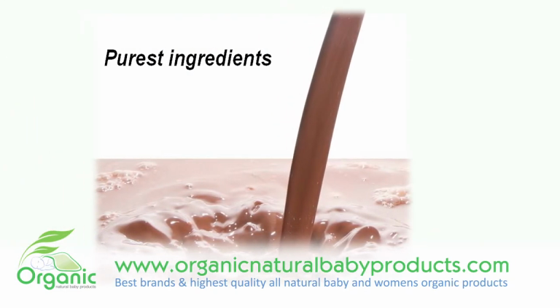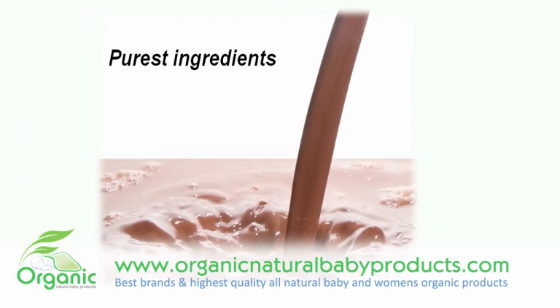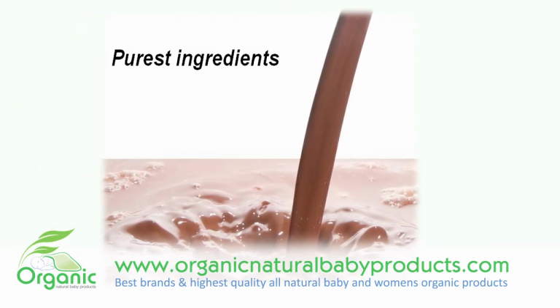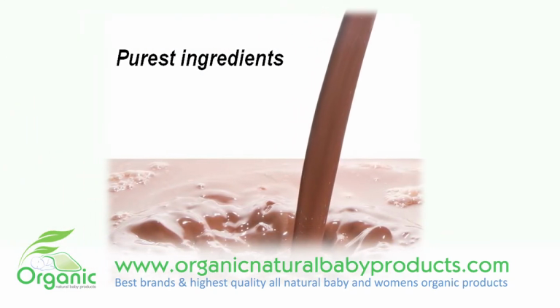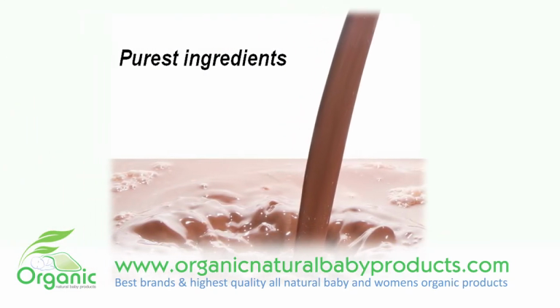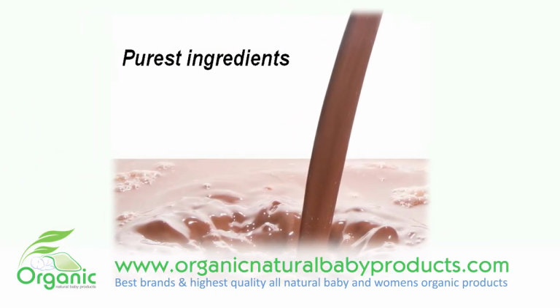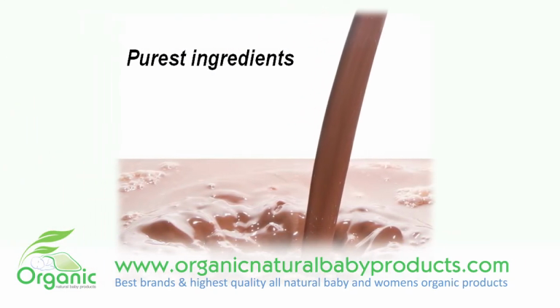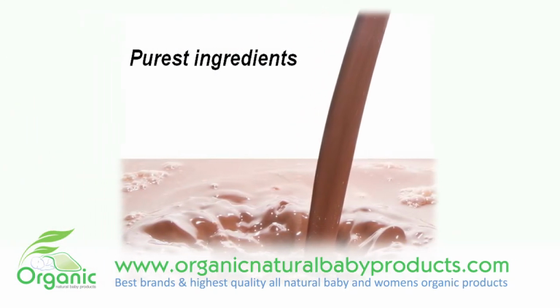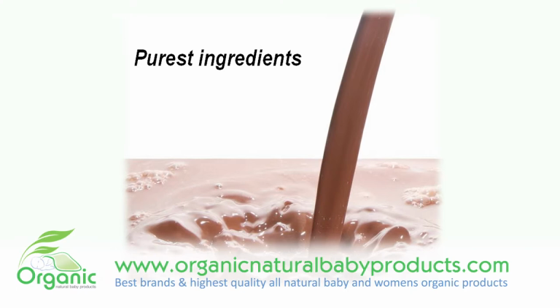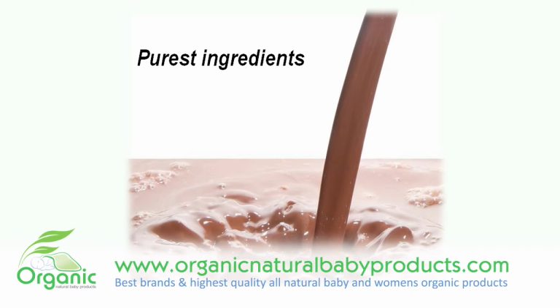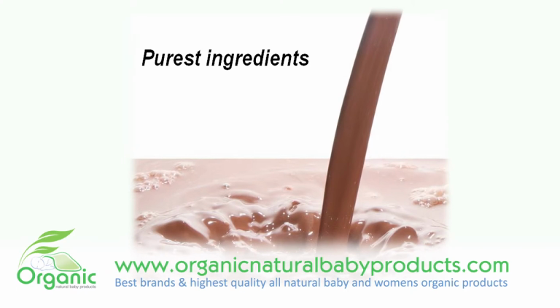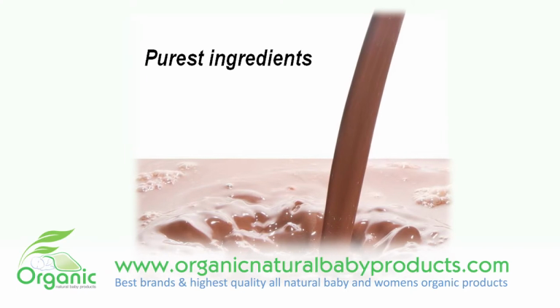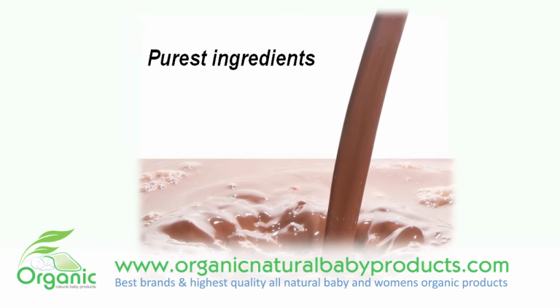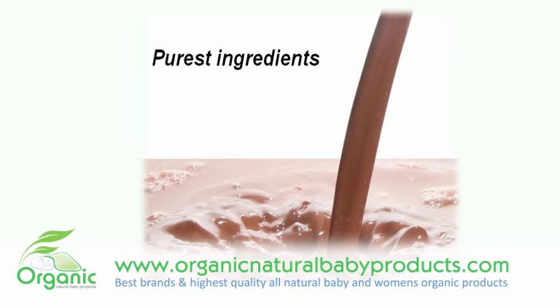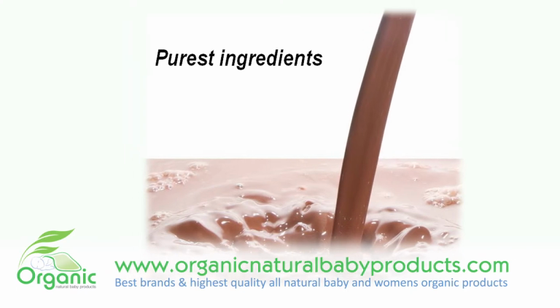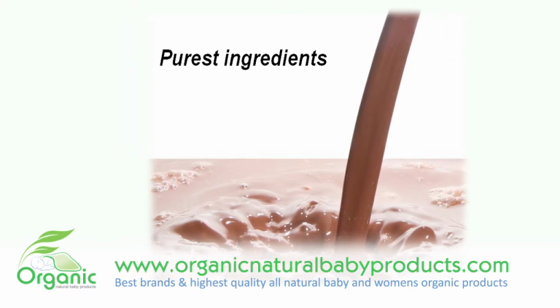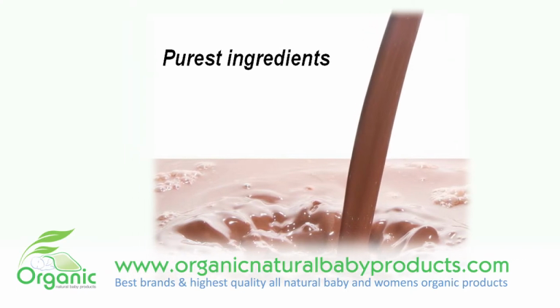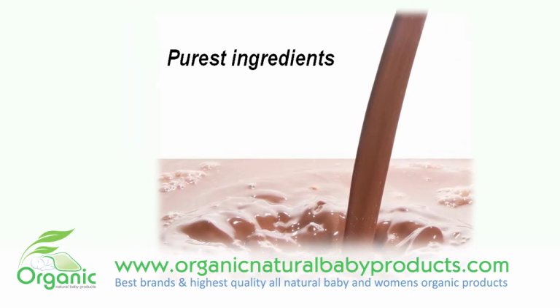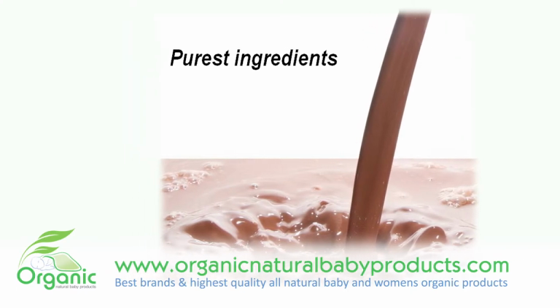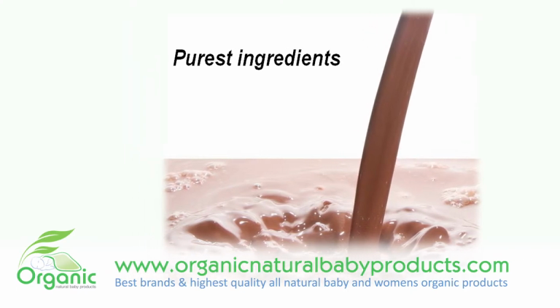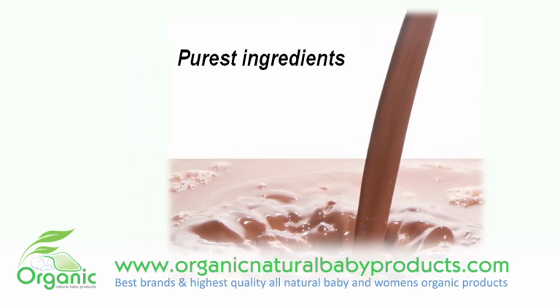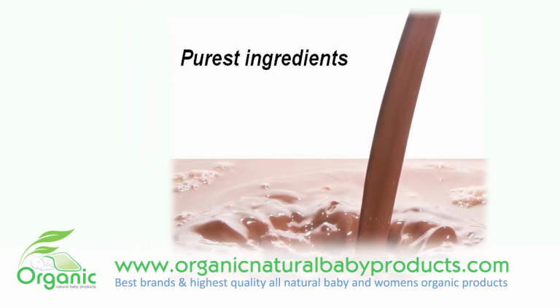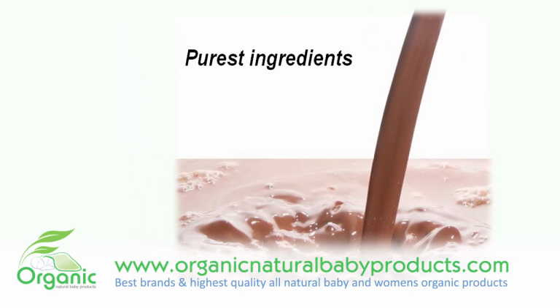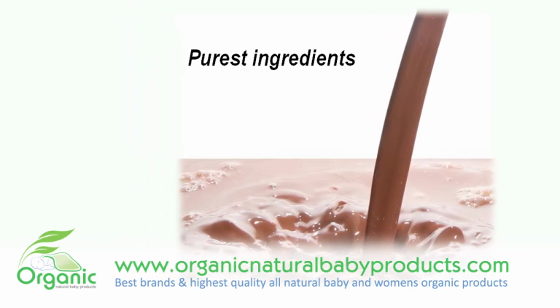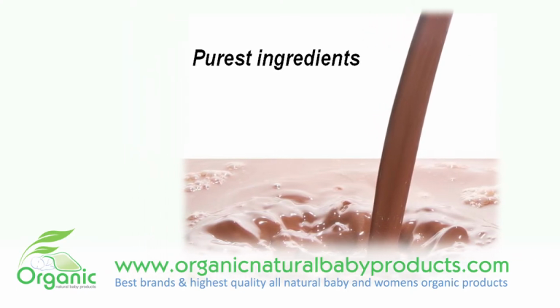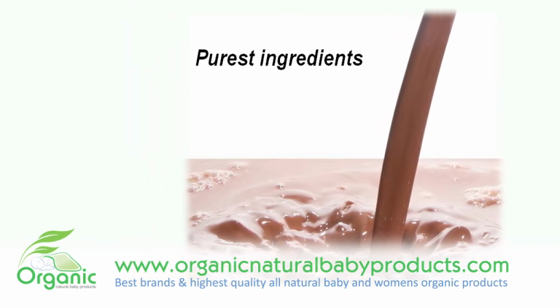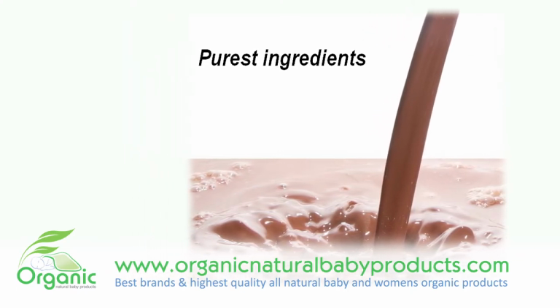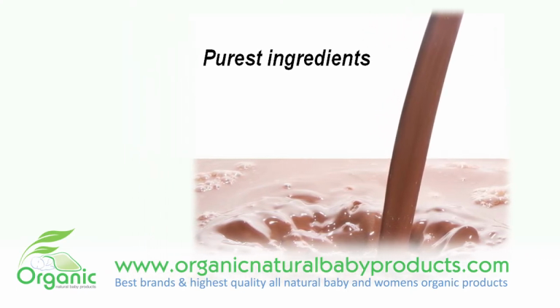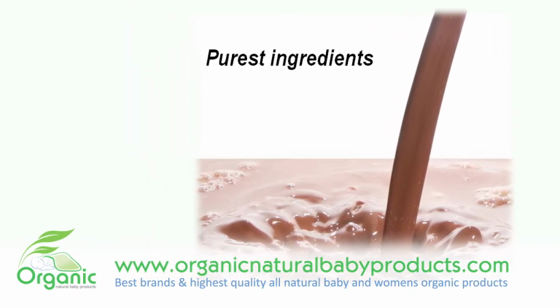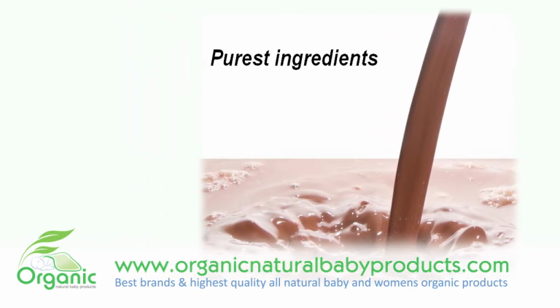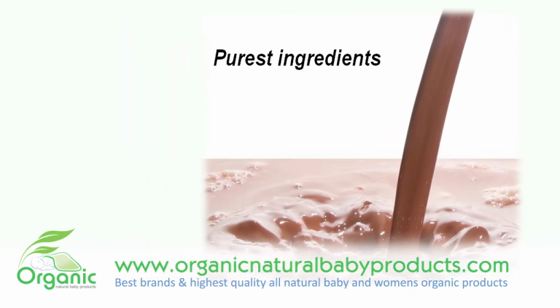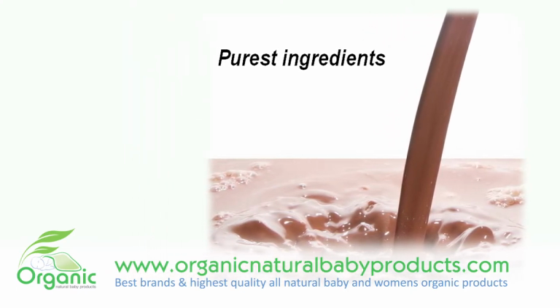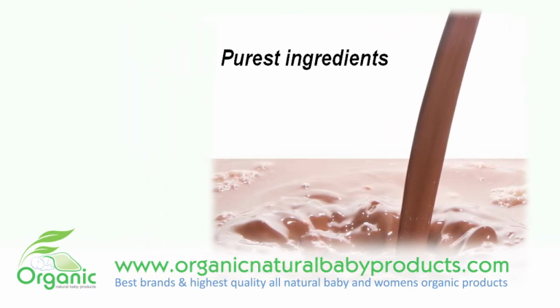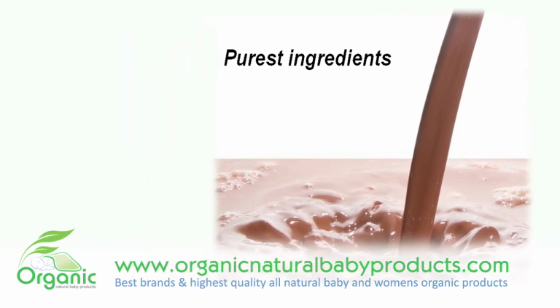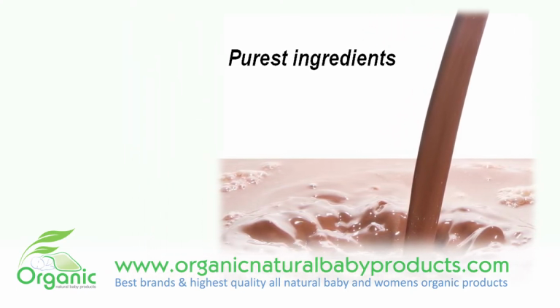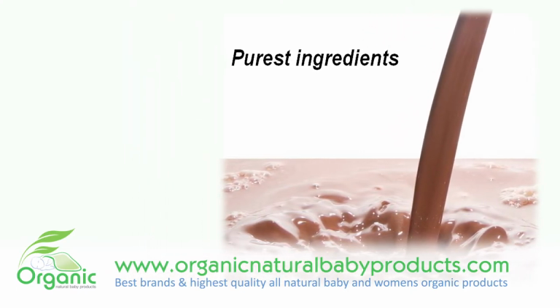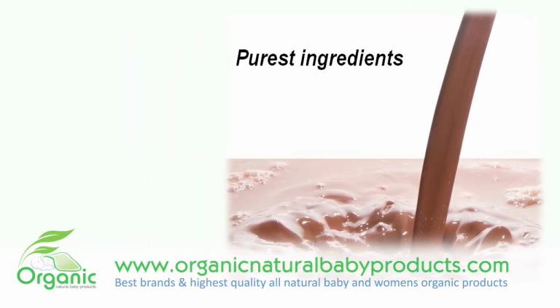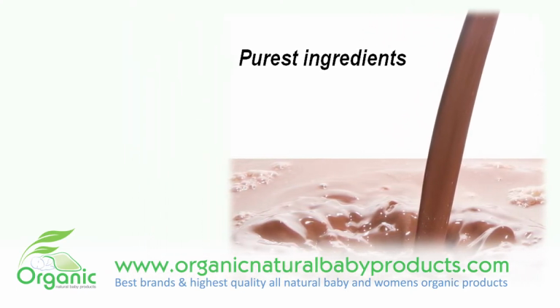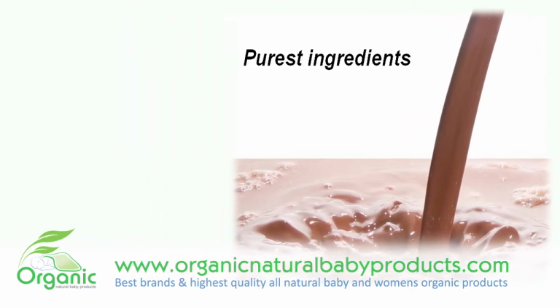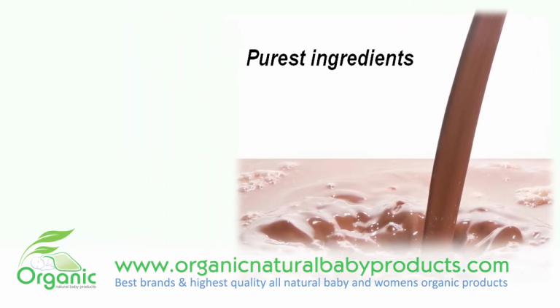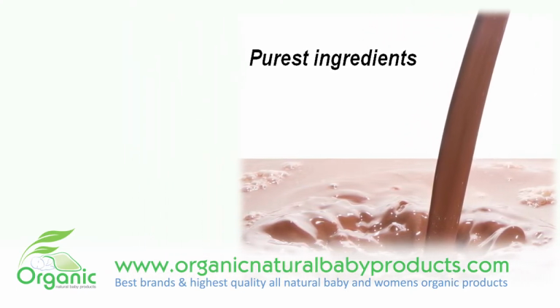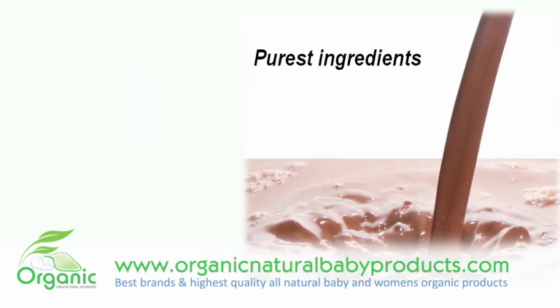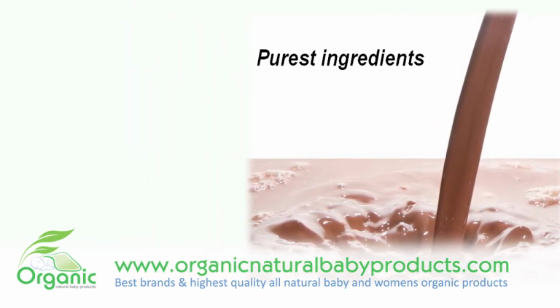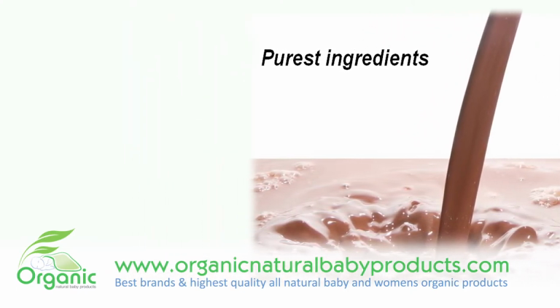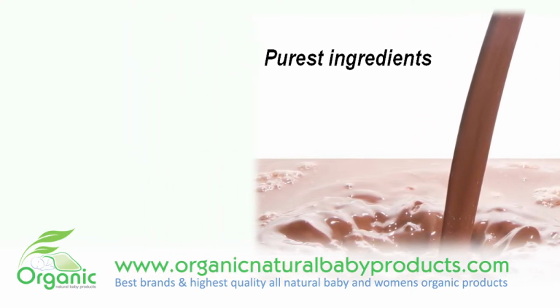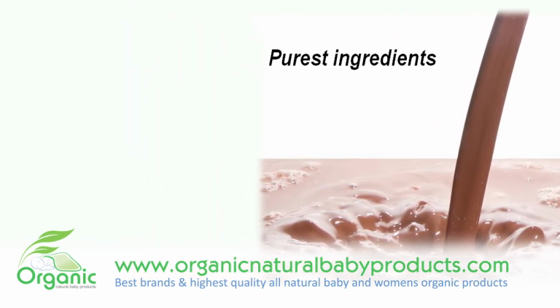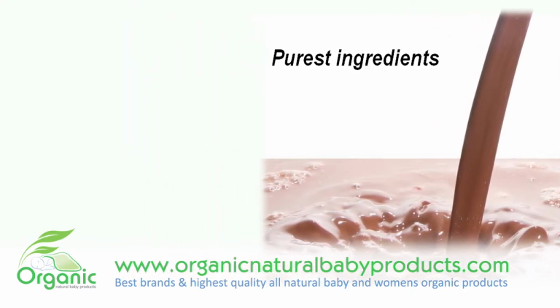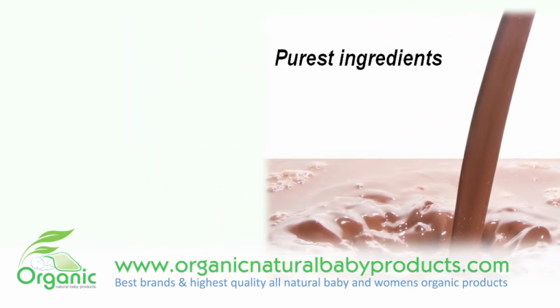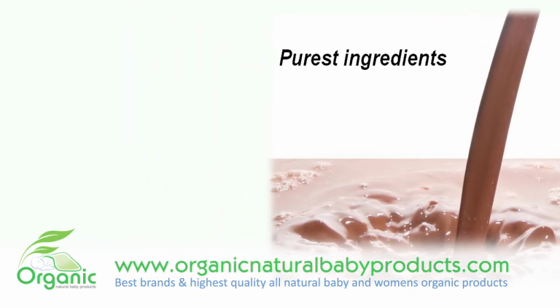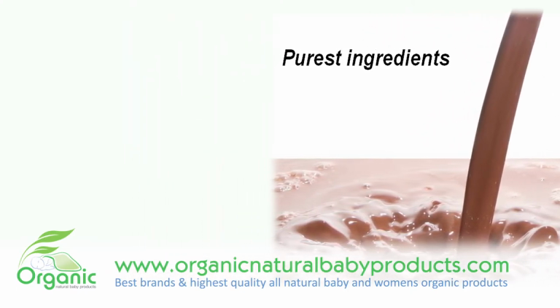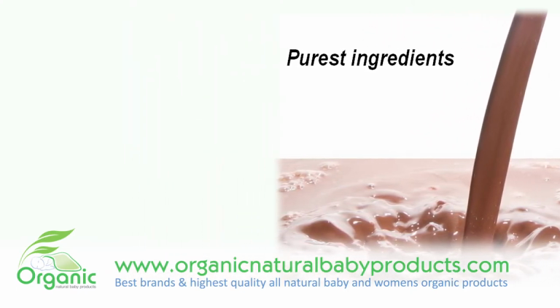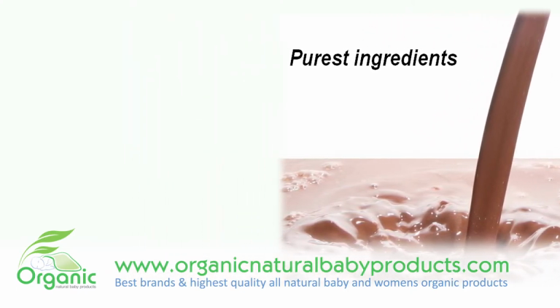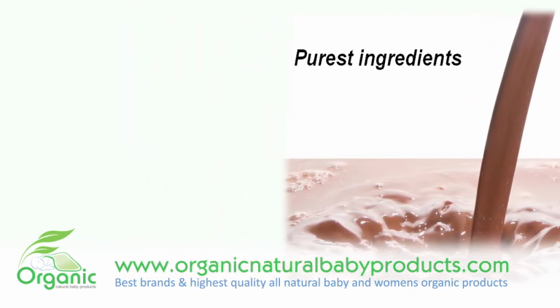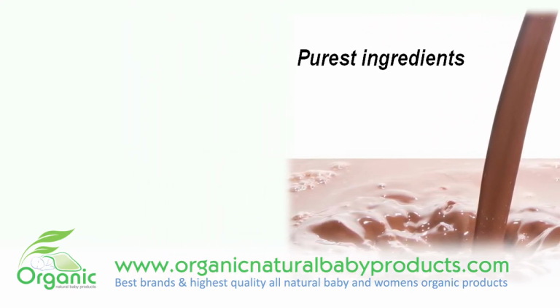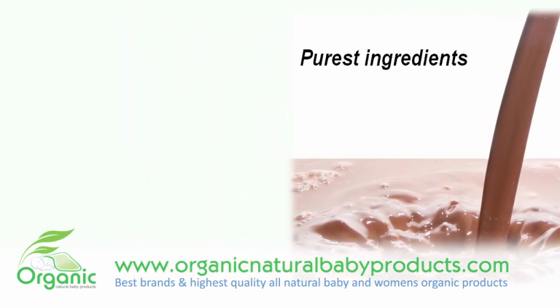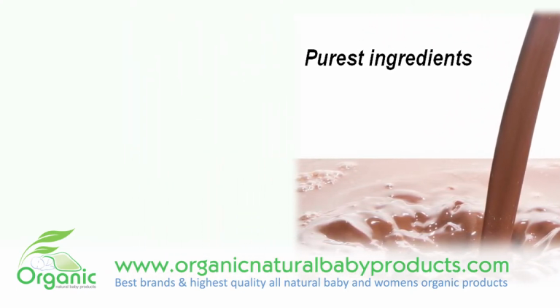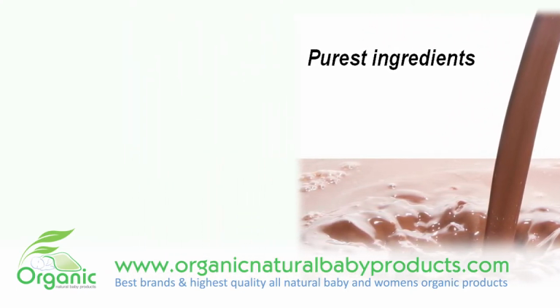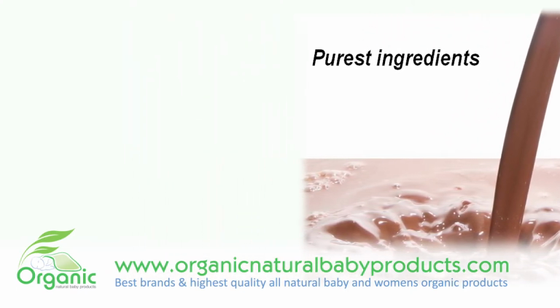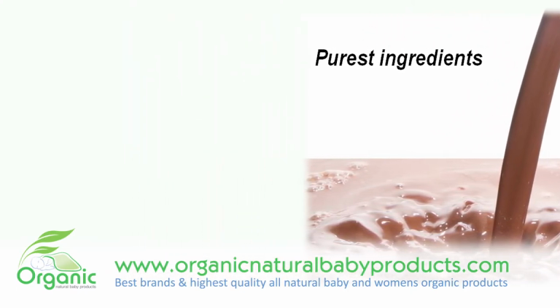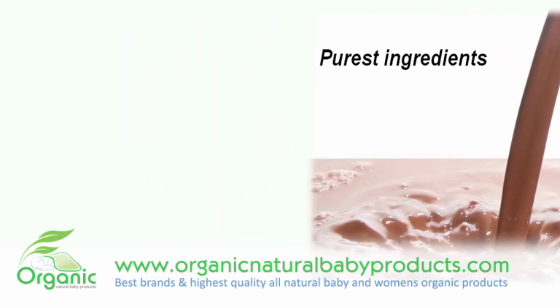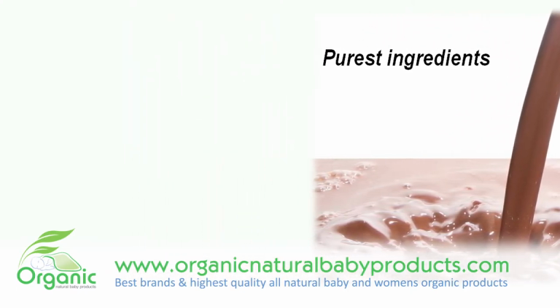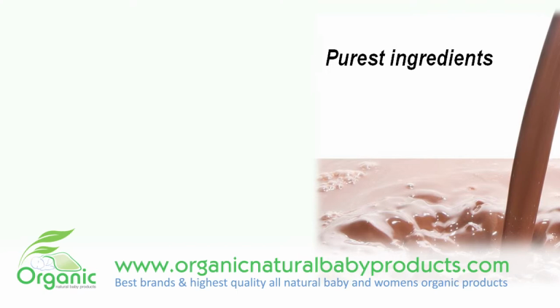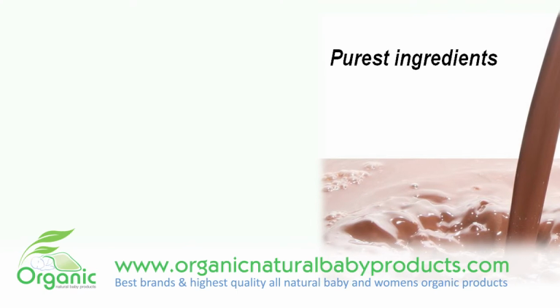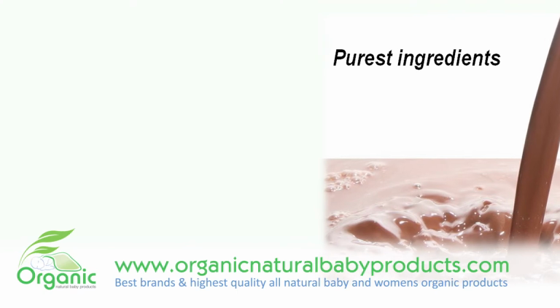This powerful combination has traditionally been used to treat eczema, acne, oily skin, psoriasis and other skin ailments.